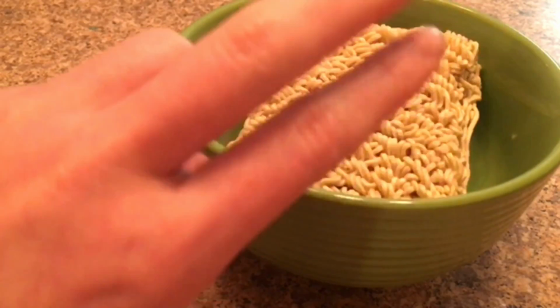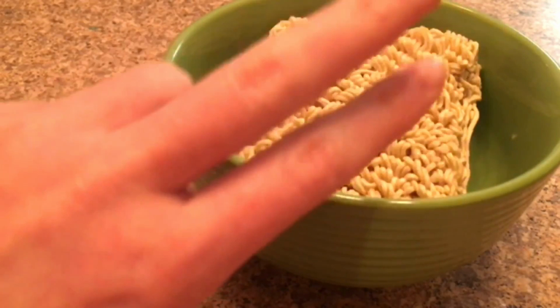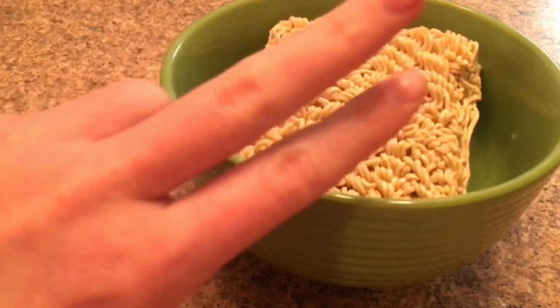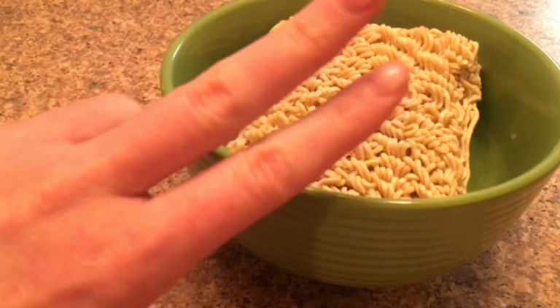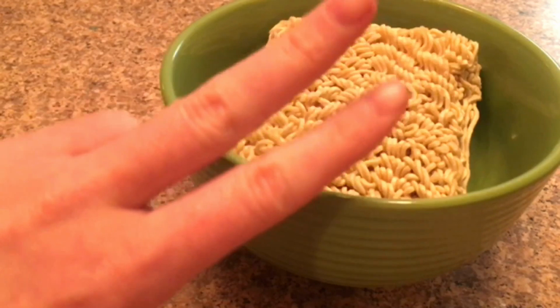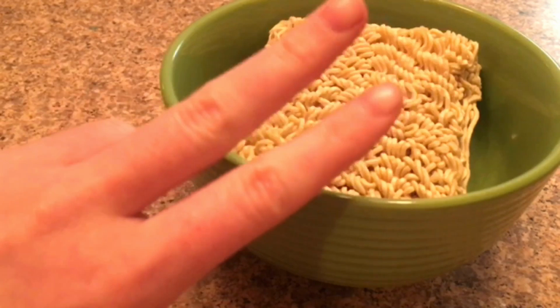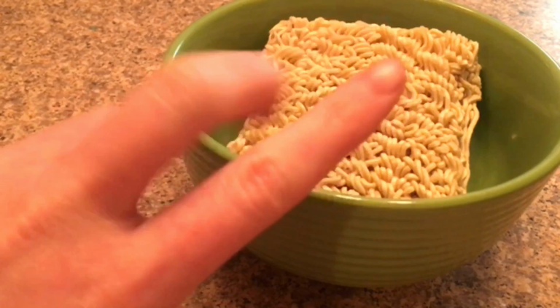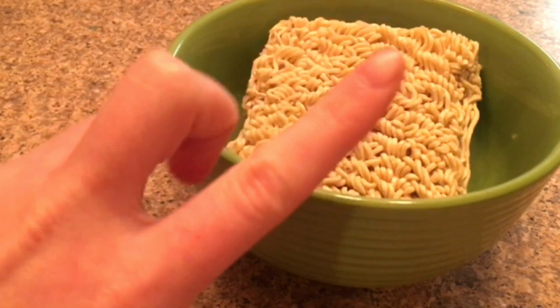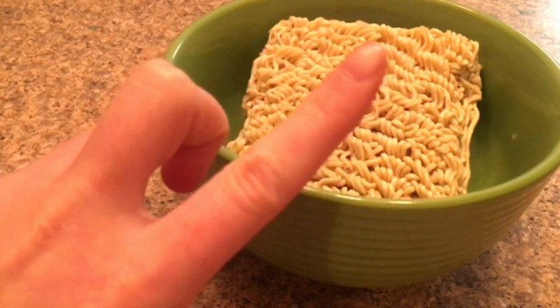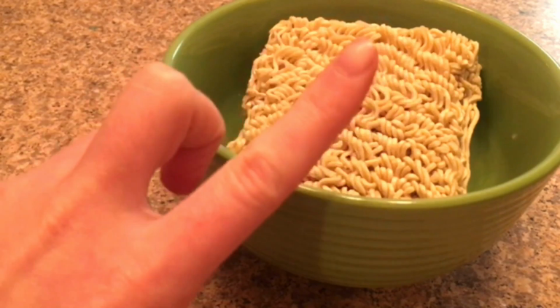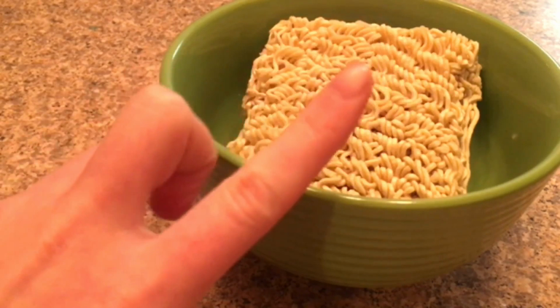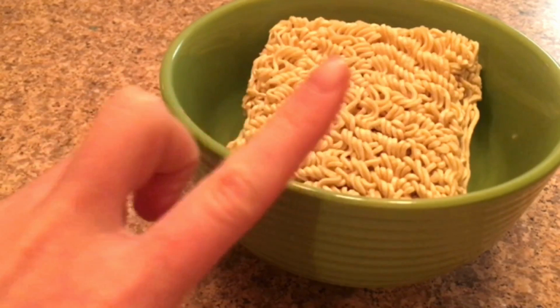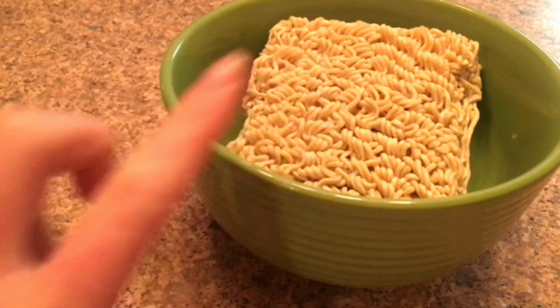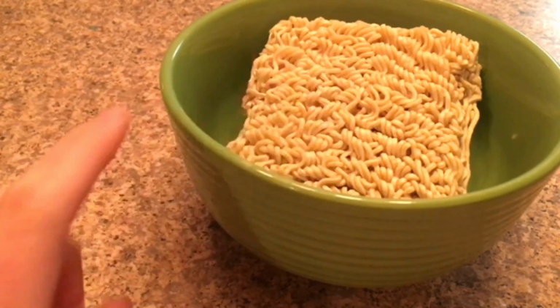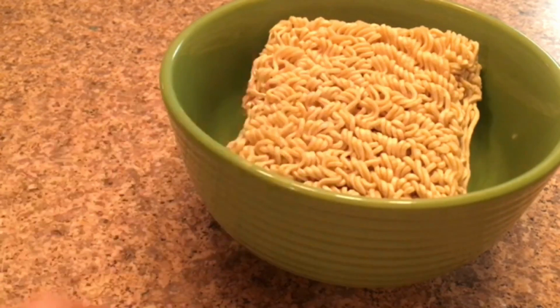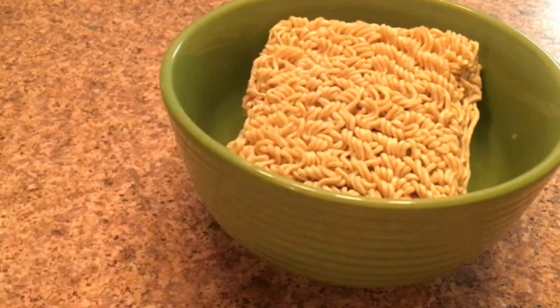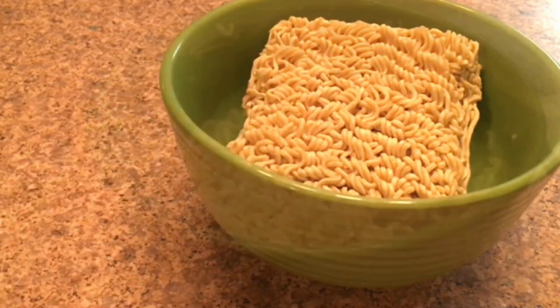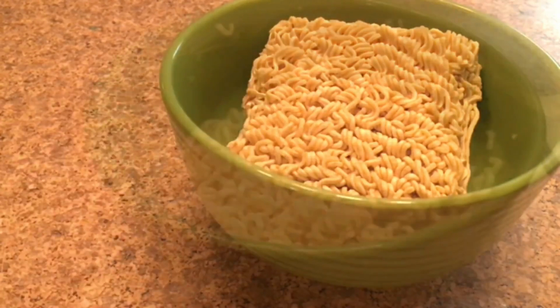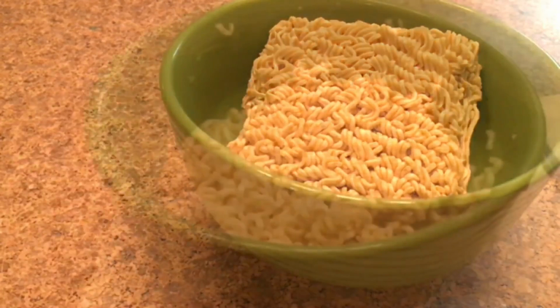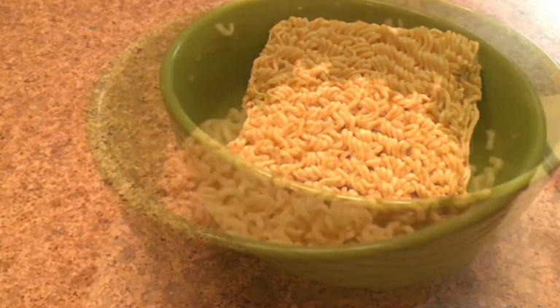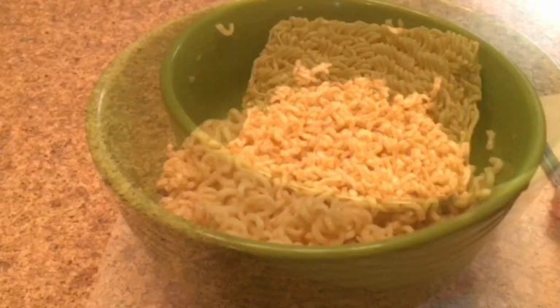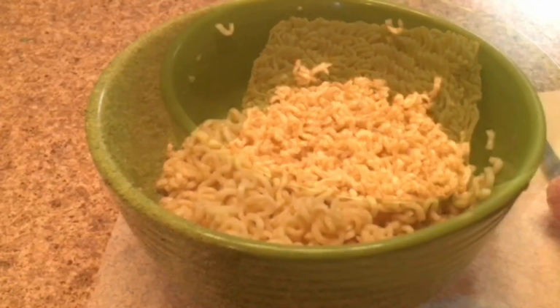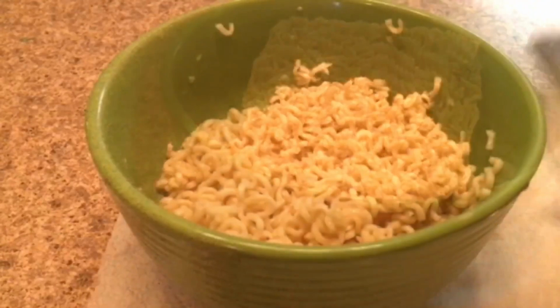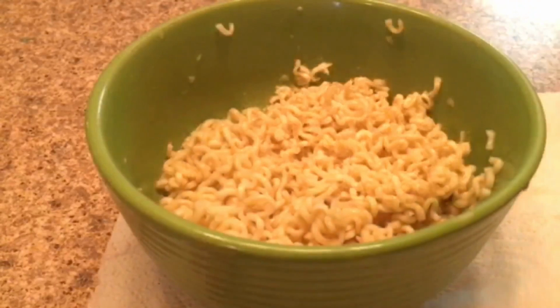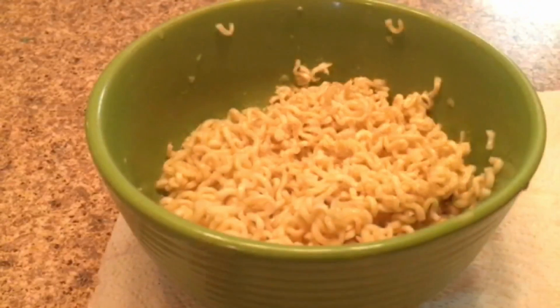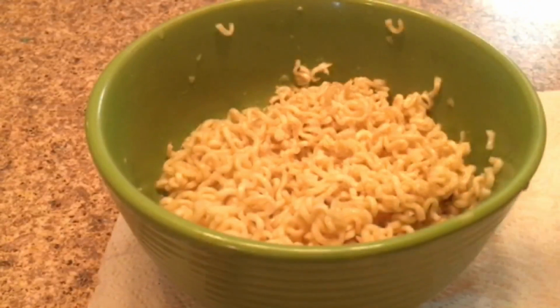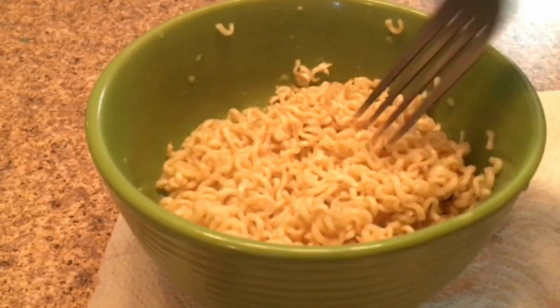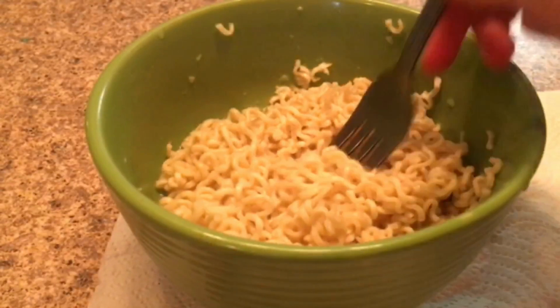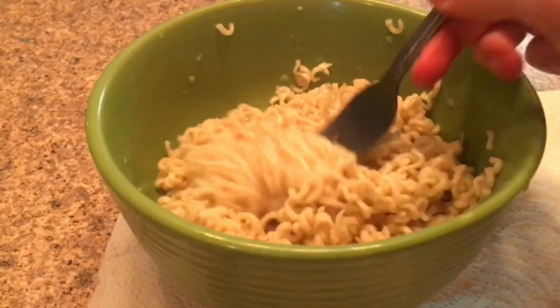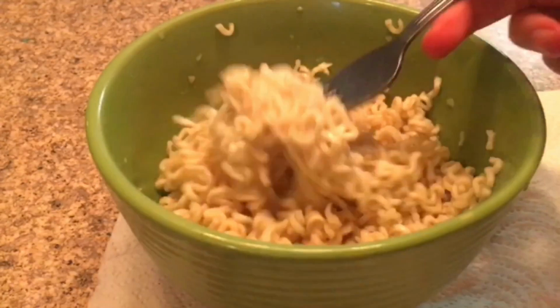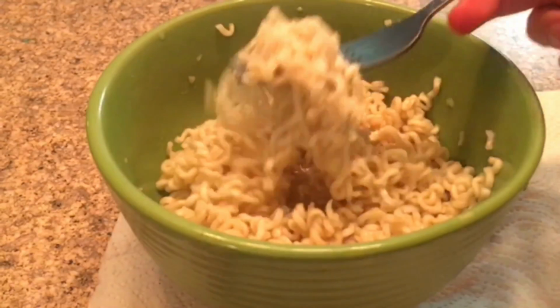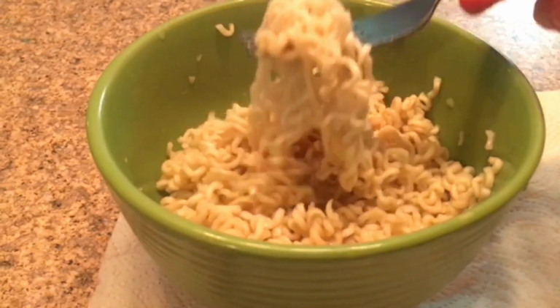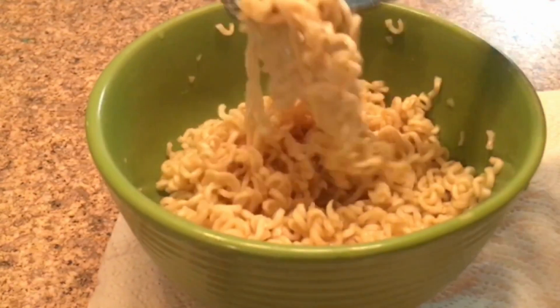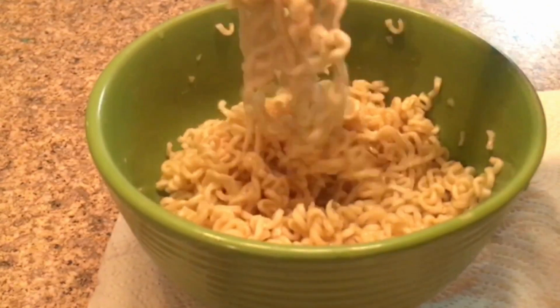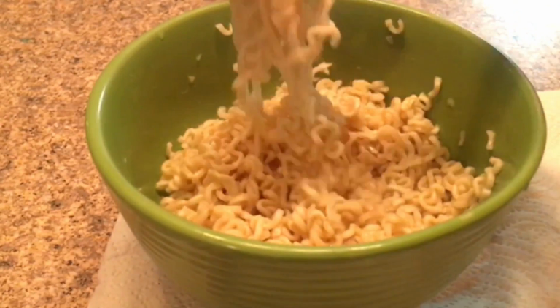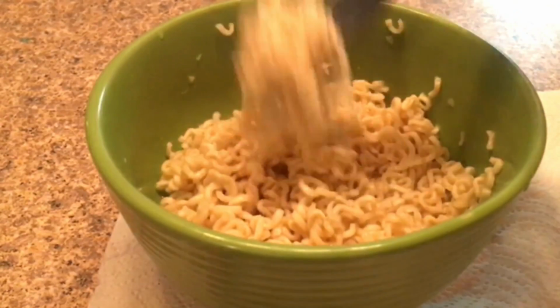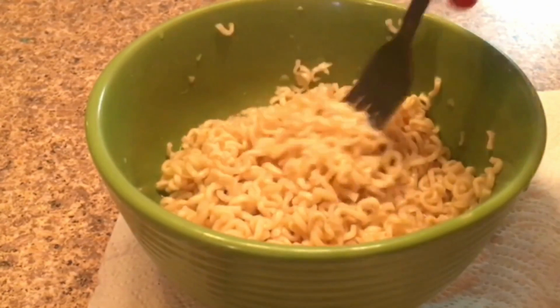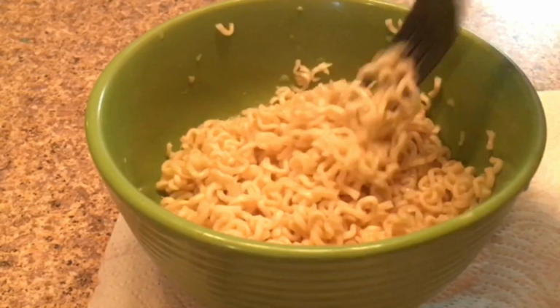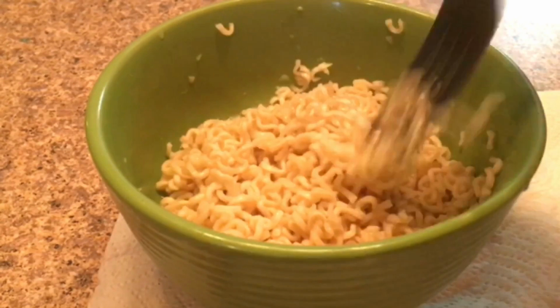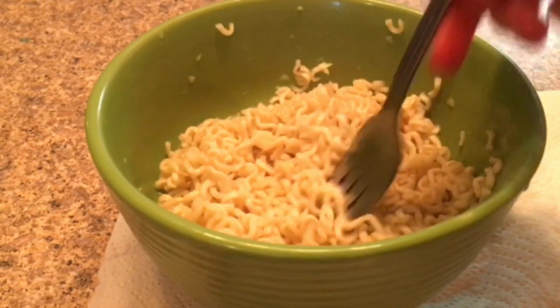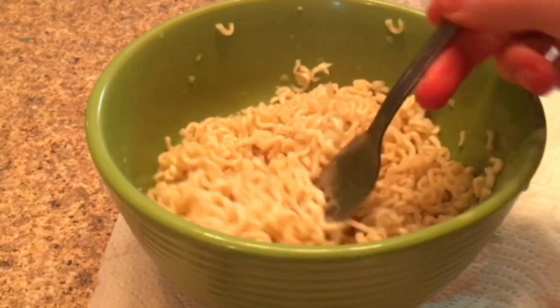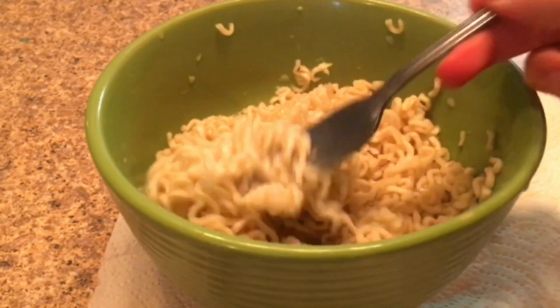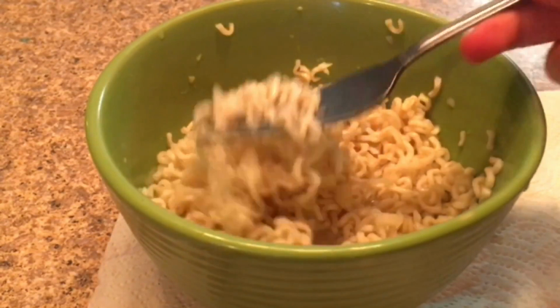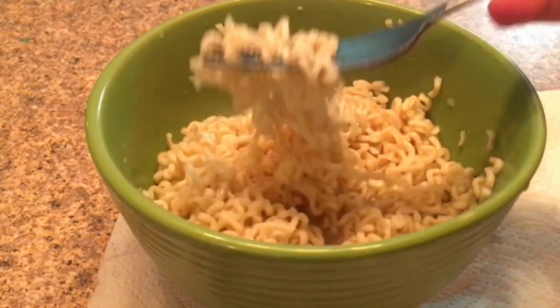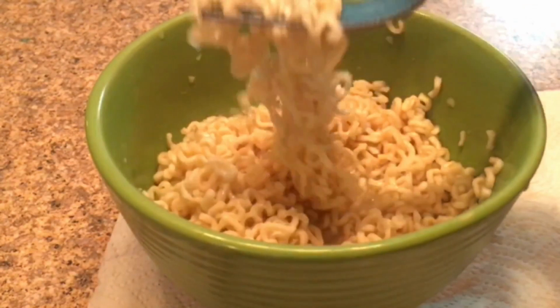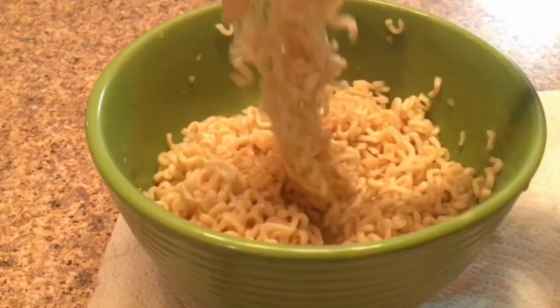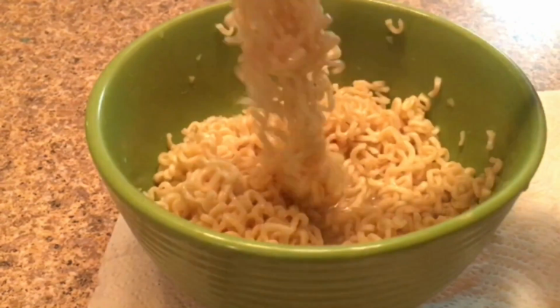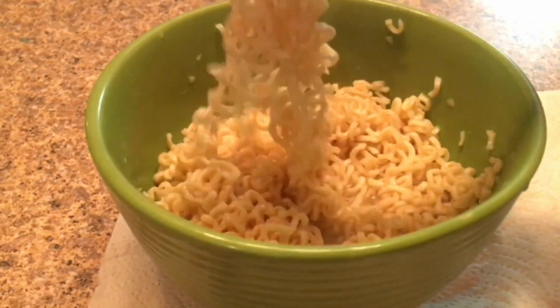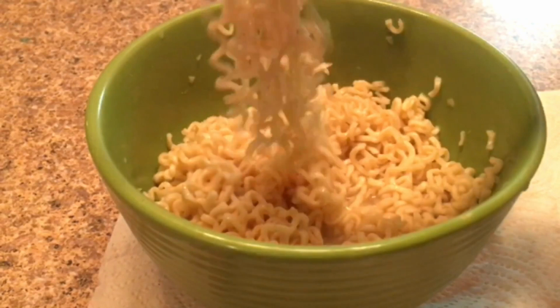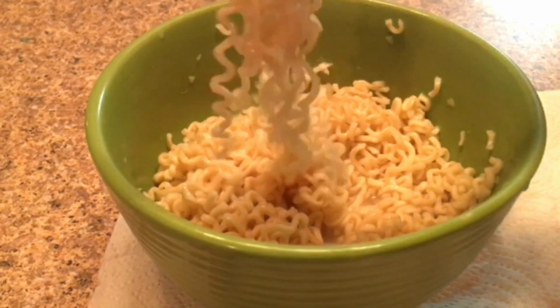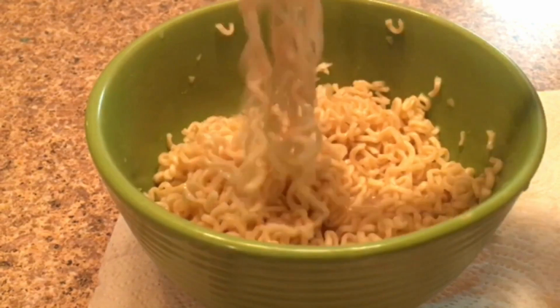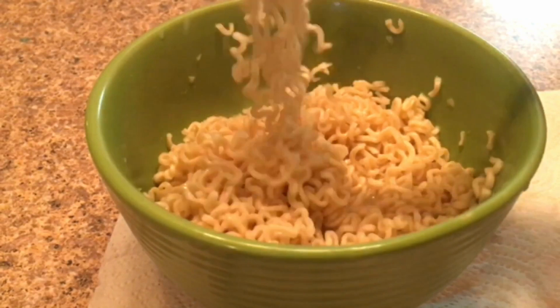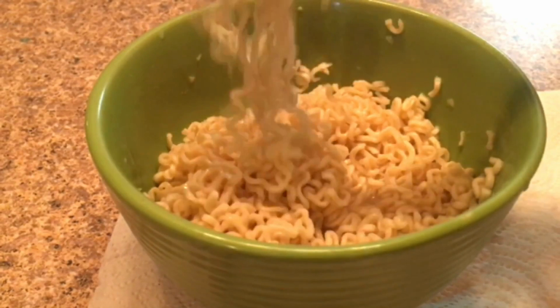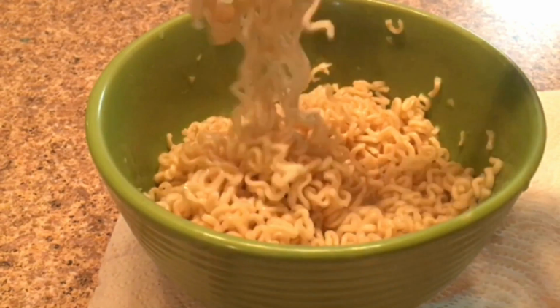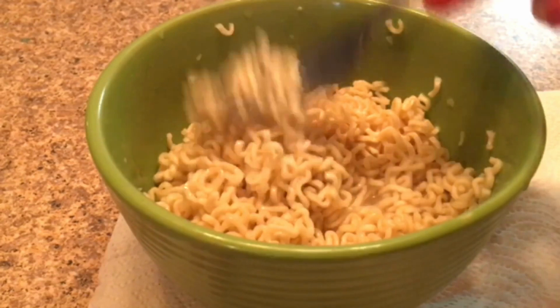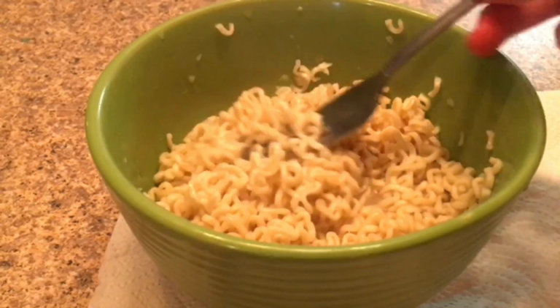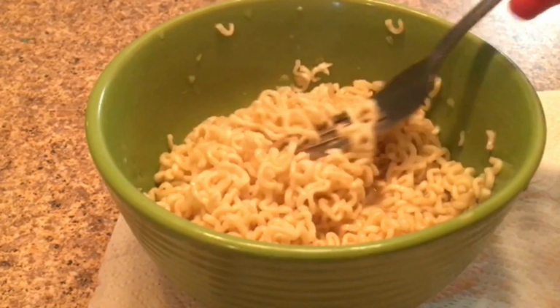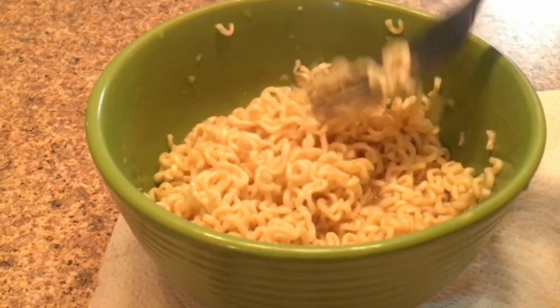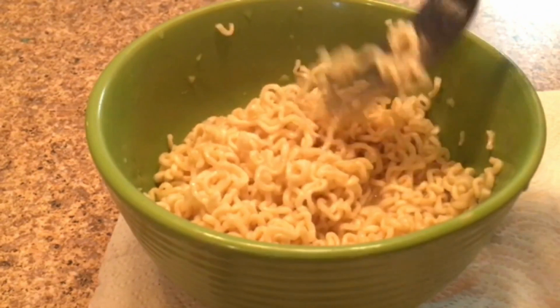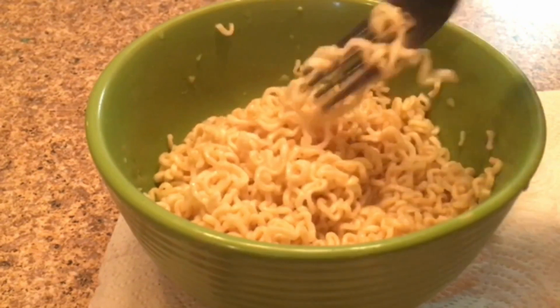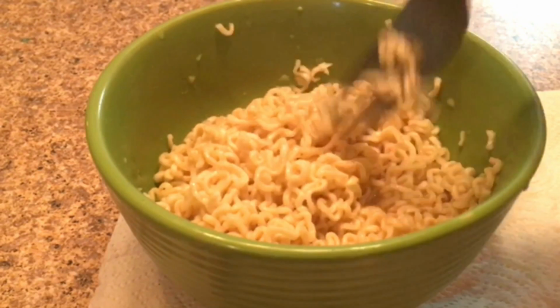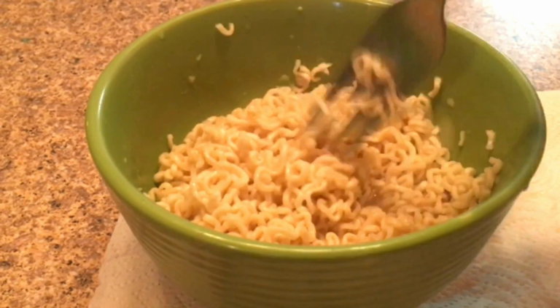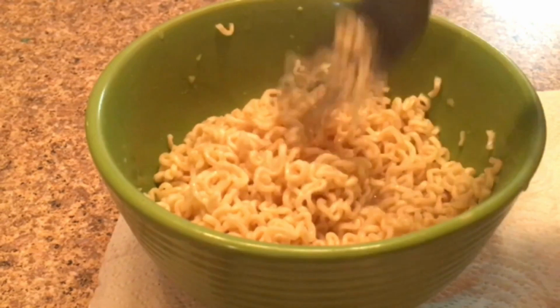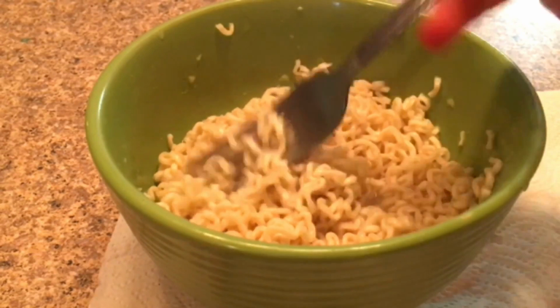Let's count down — three, two, one. It's all done! Woo! There's the yummy ramen.